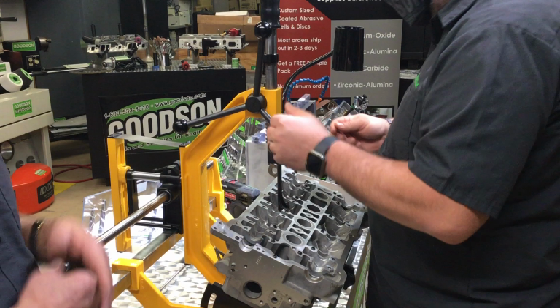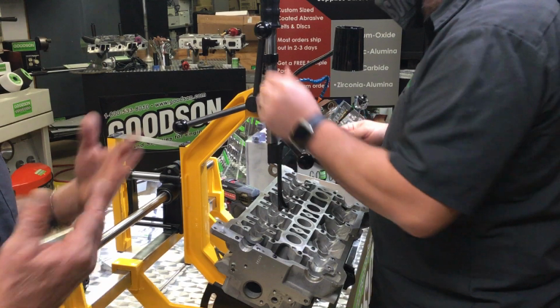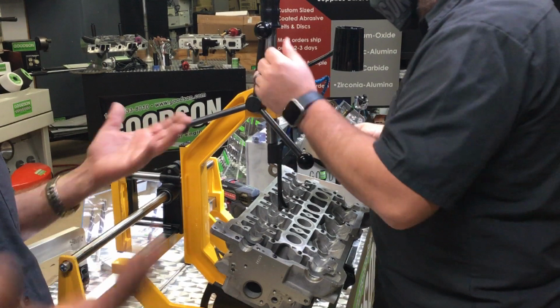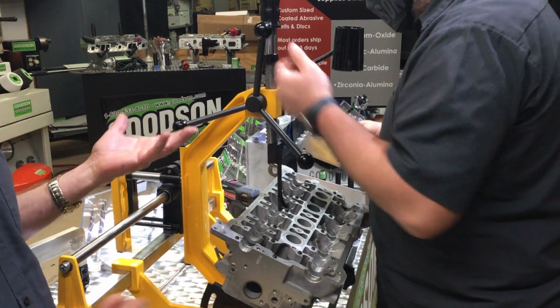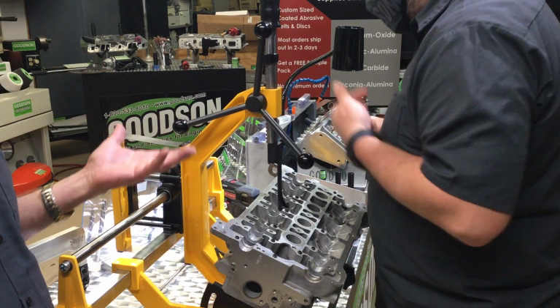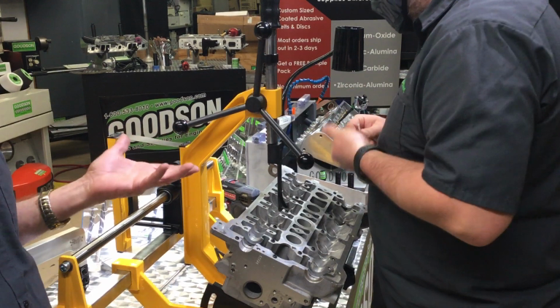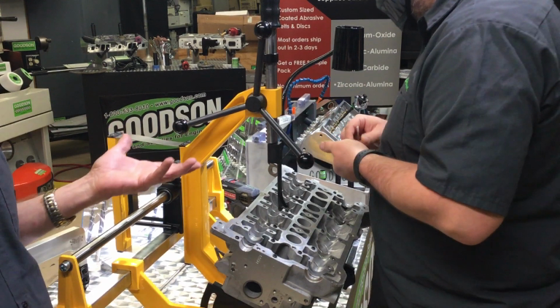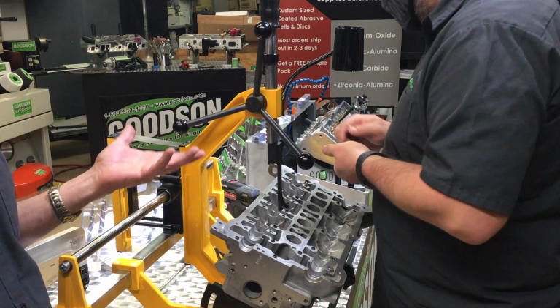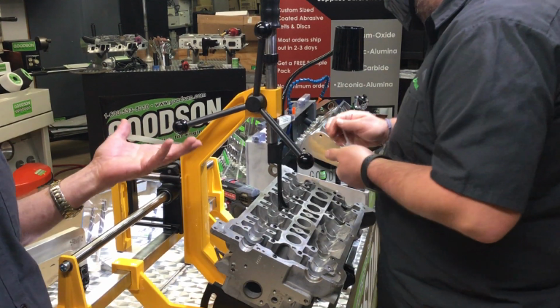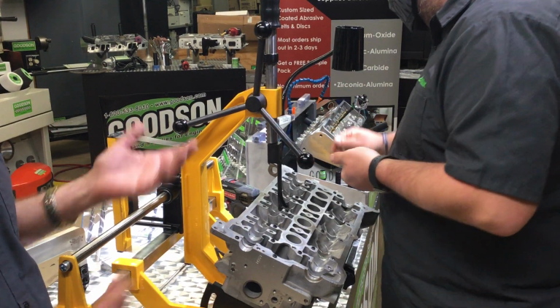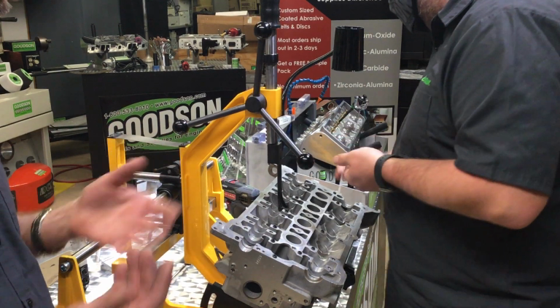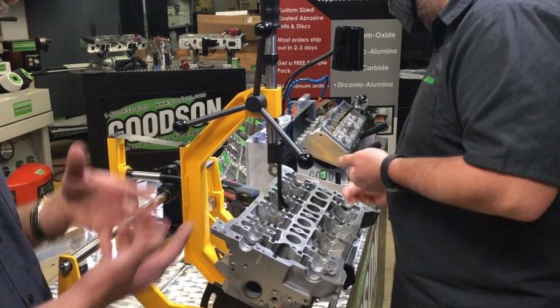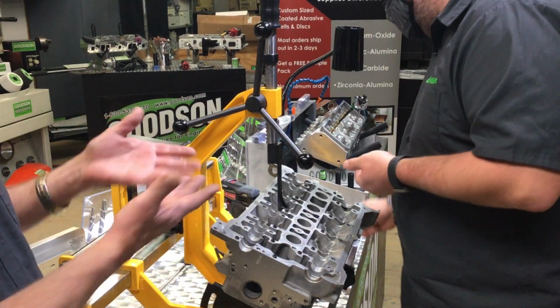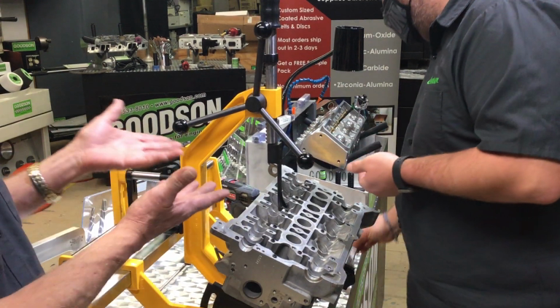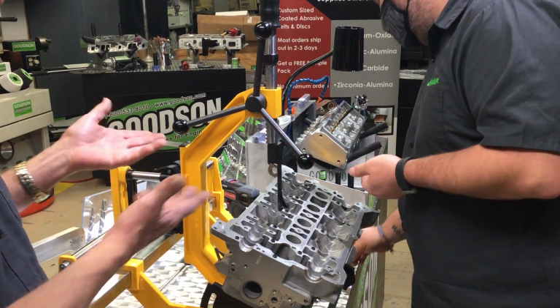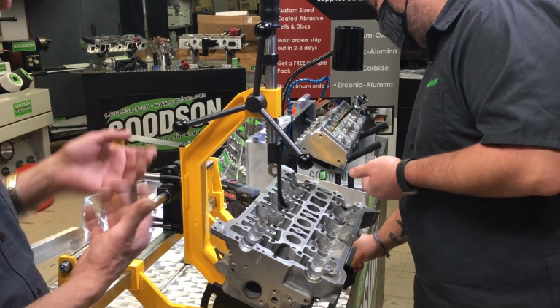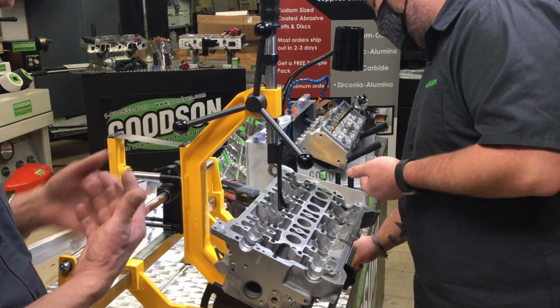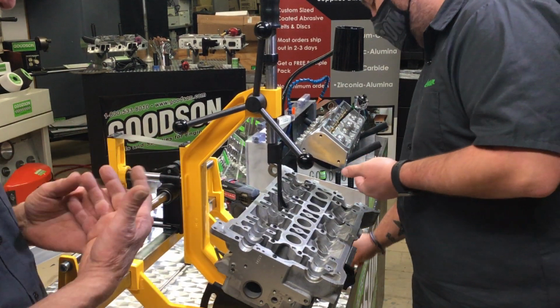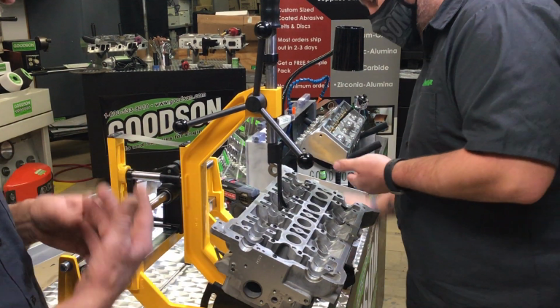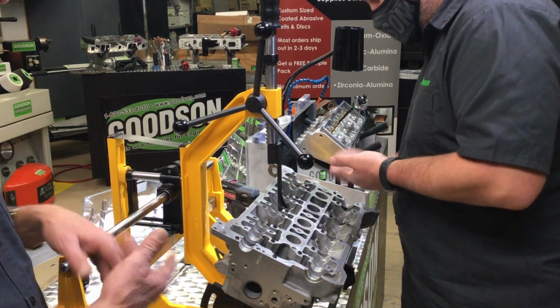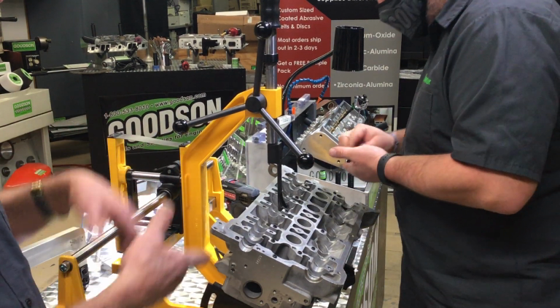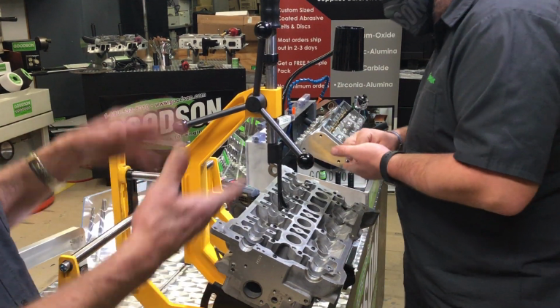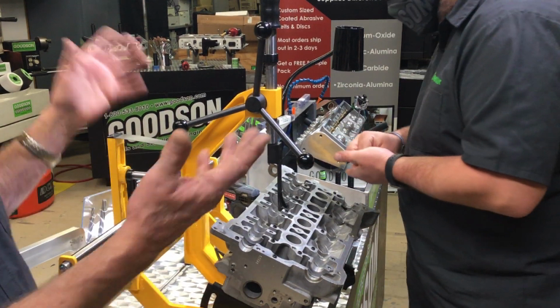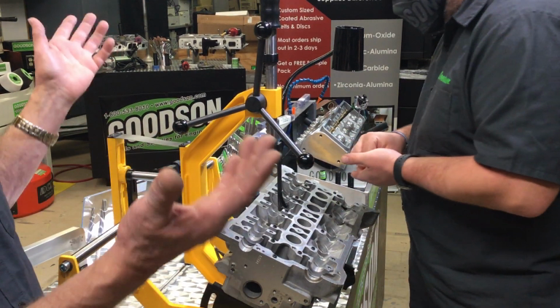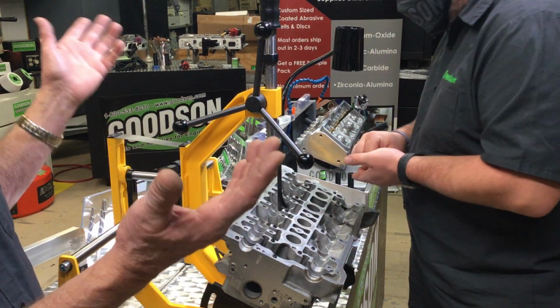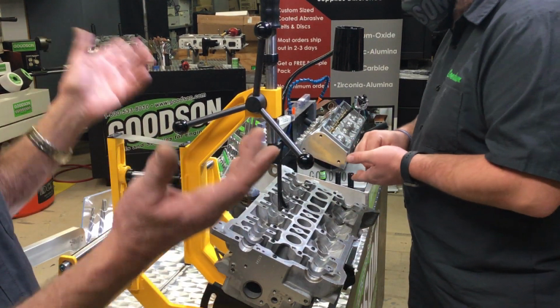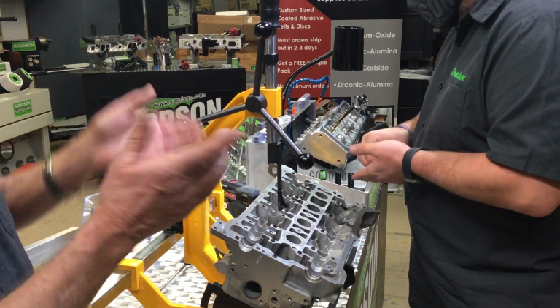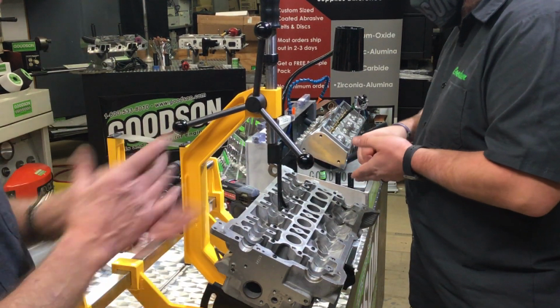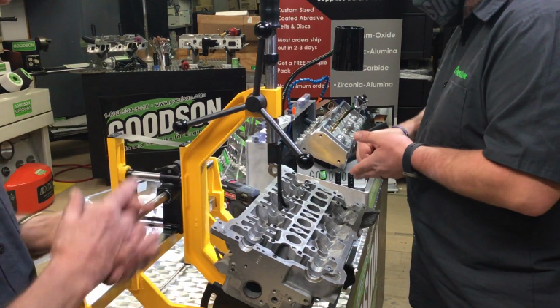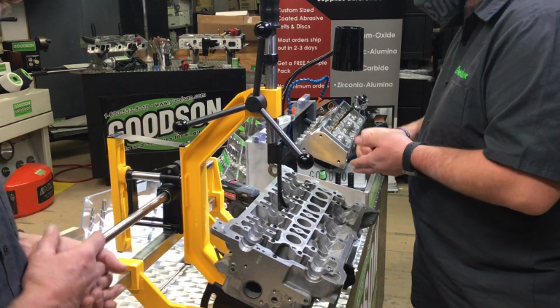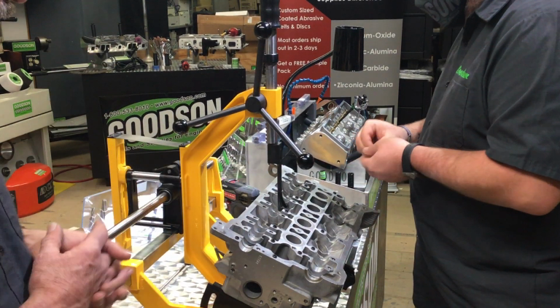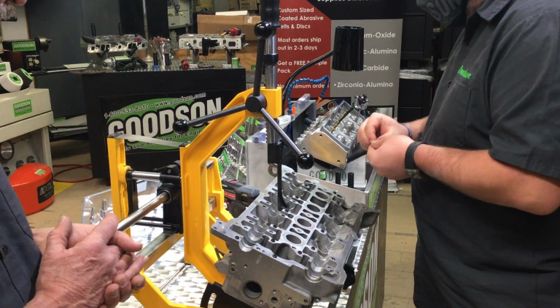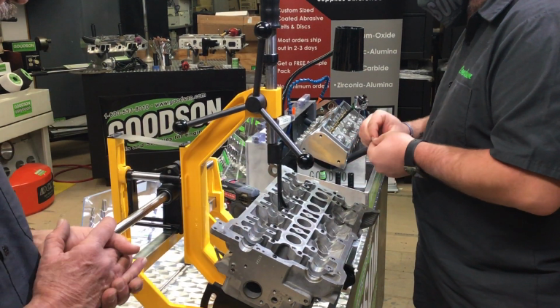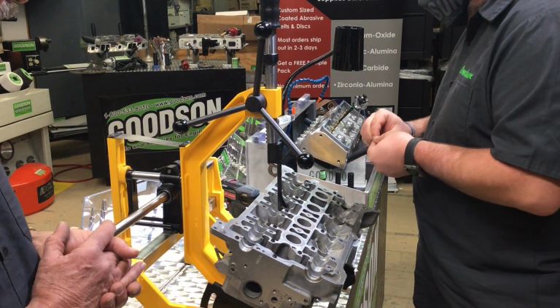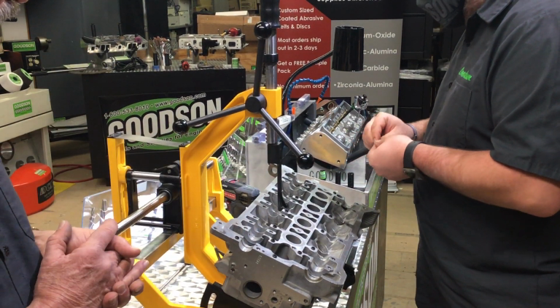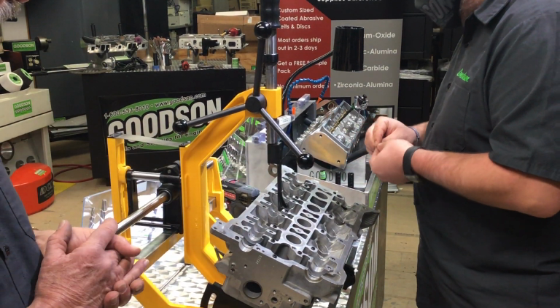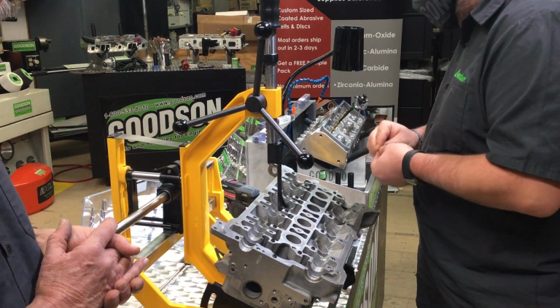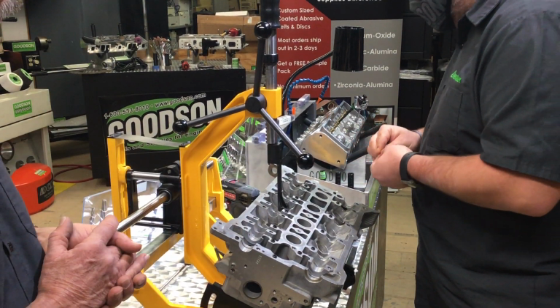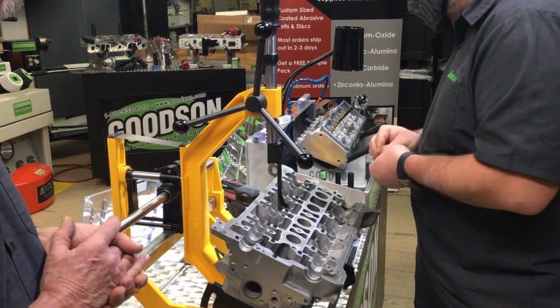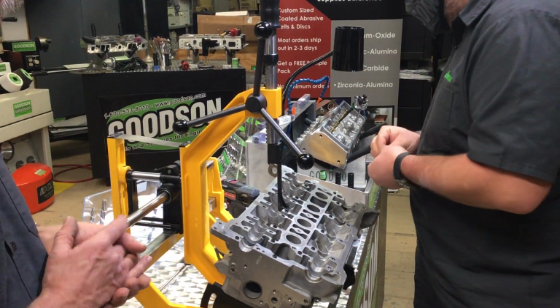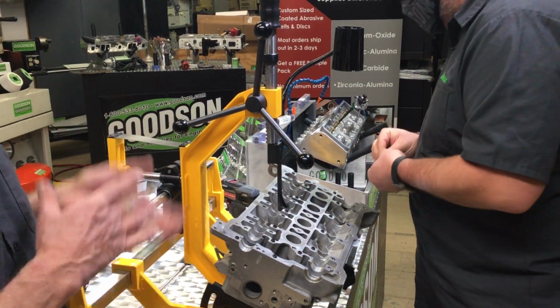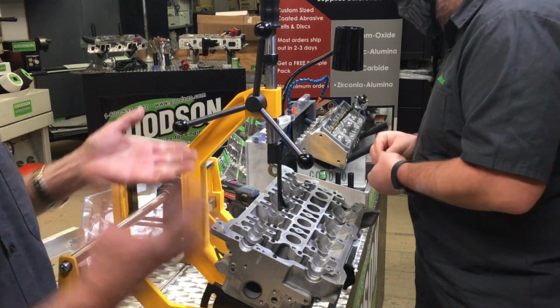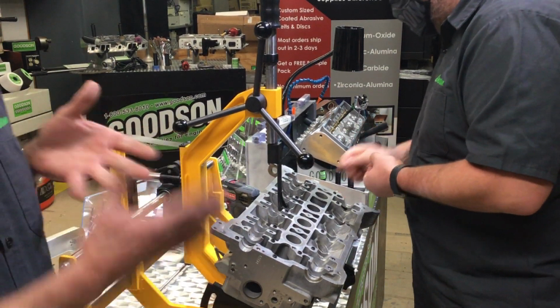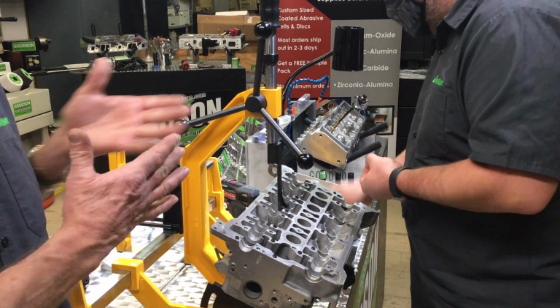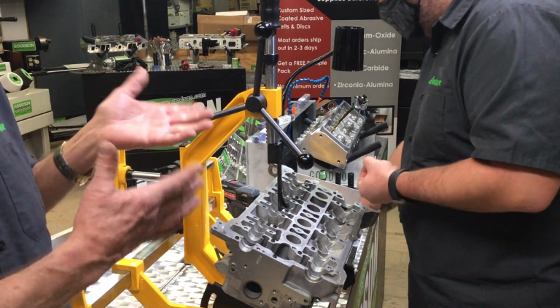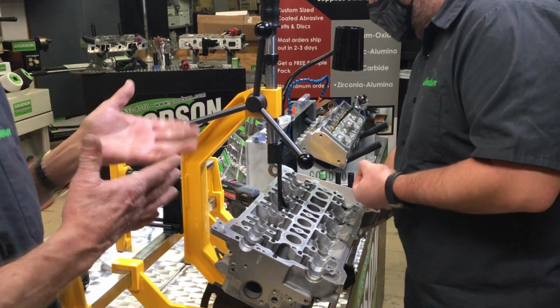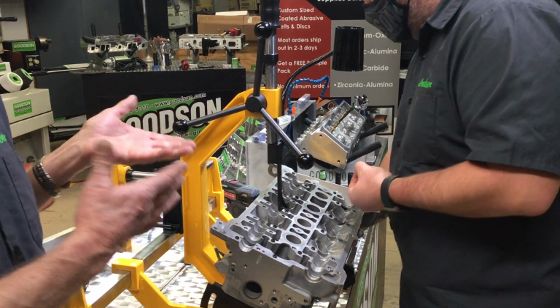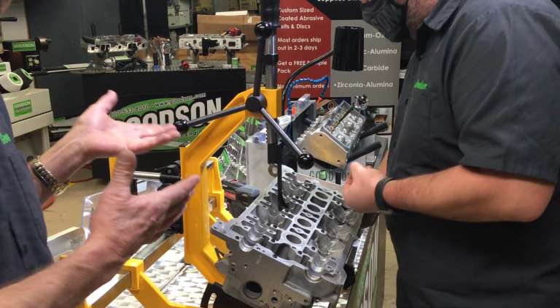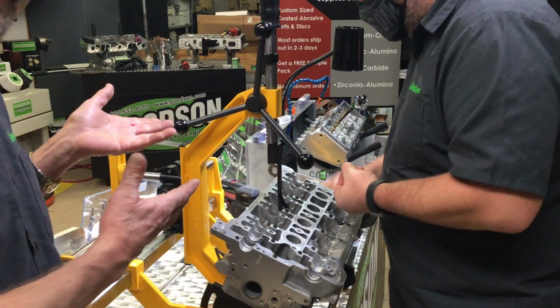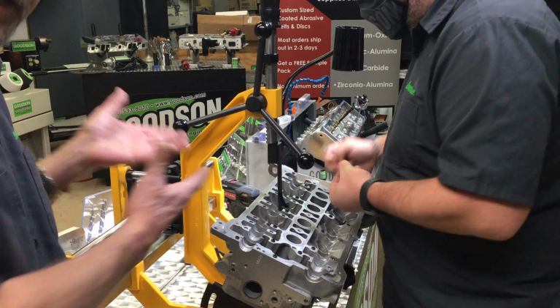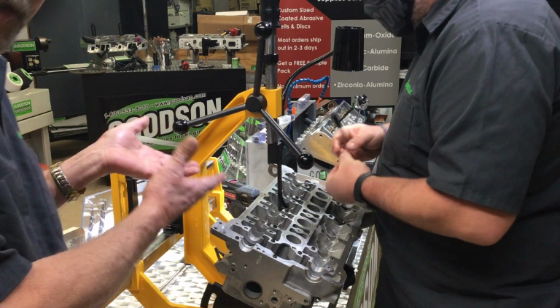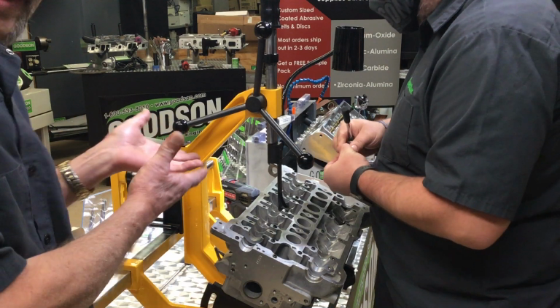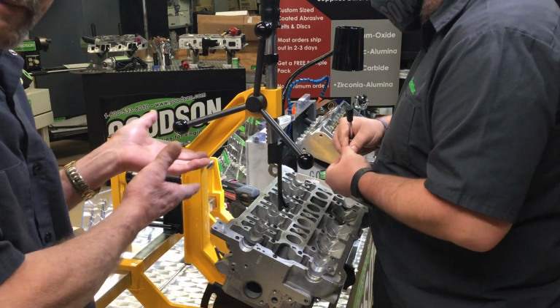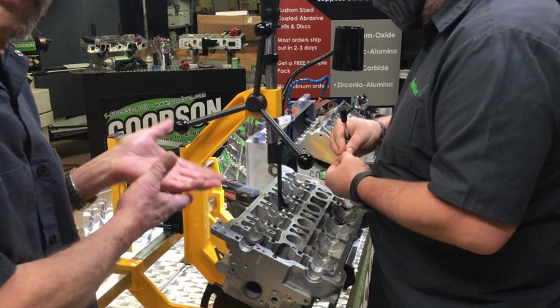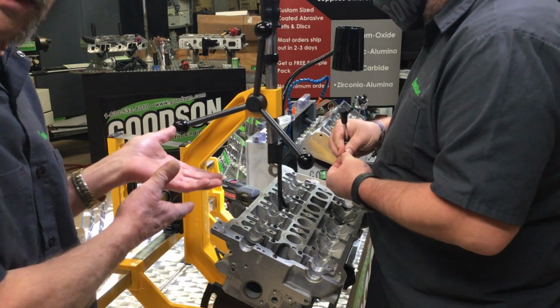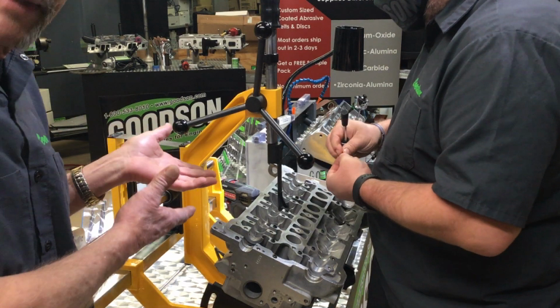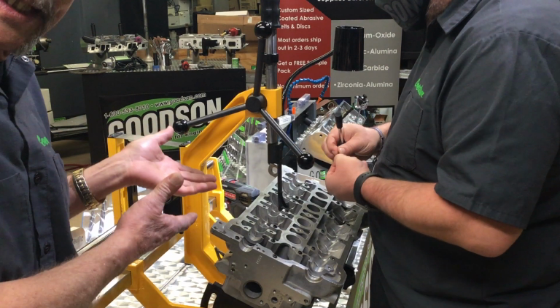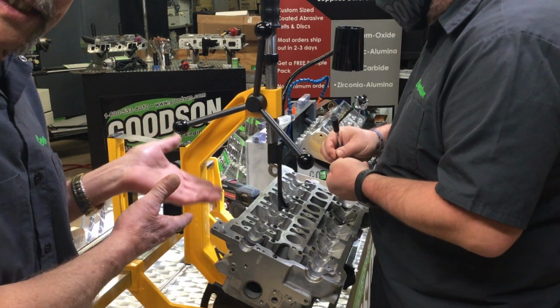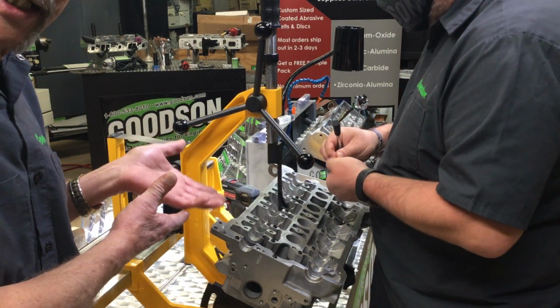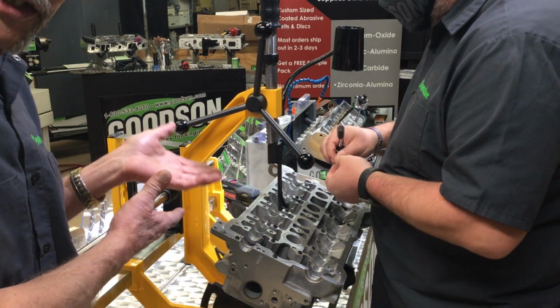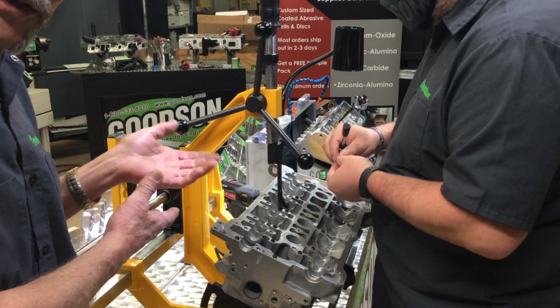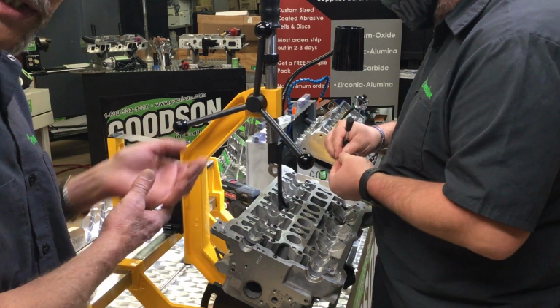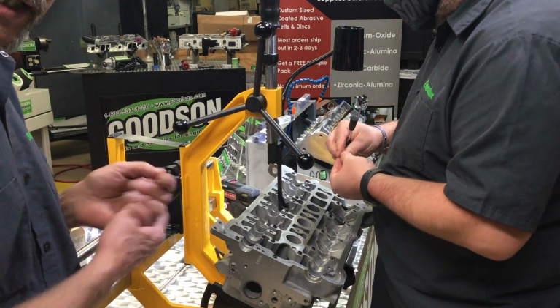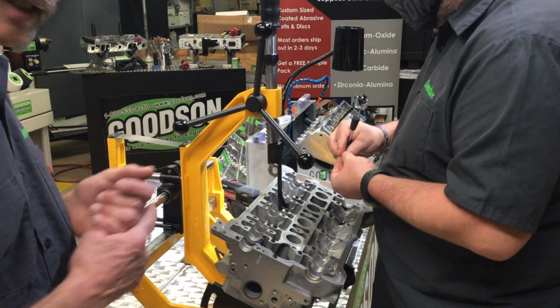That's only half the job. Then you've got to do the valve job — blah, blah, blah — everything else to go through it. And now it's time to put it back together again.